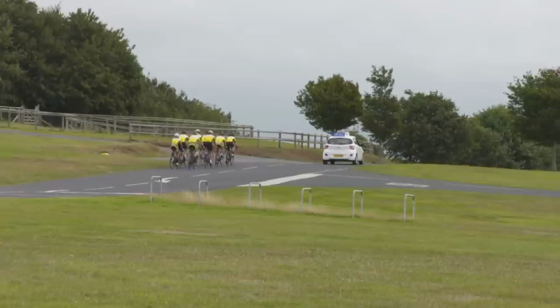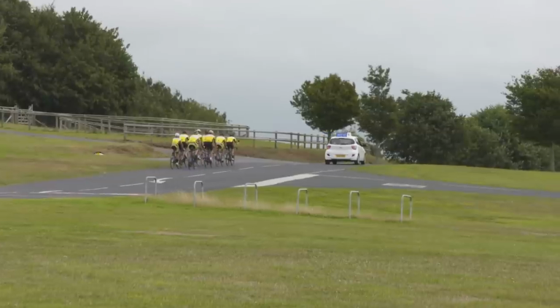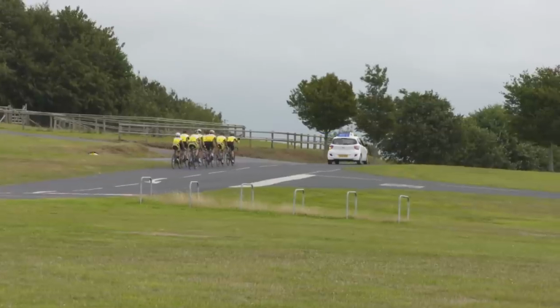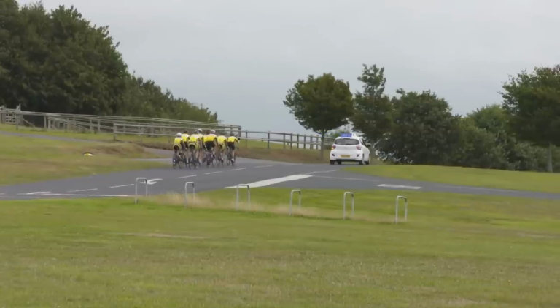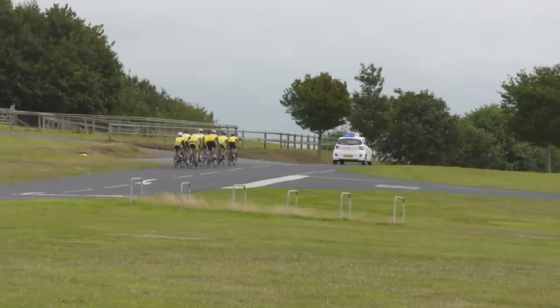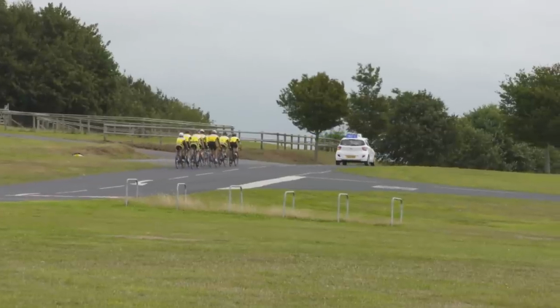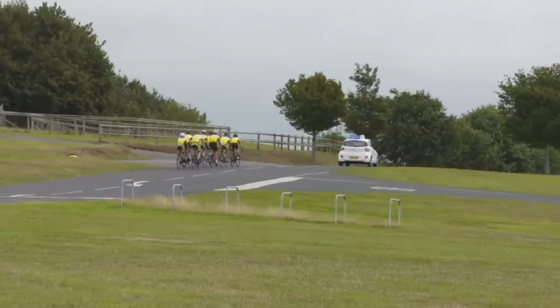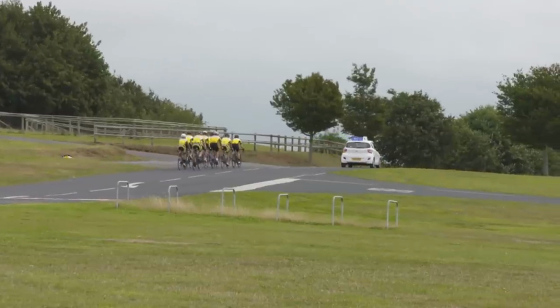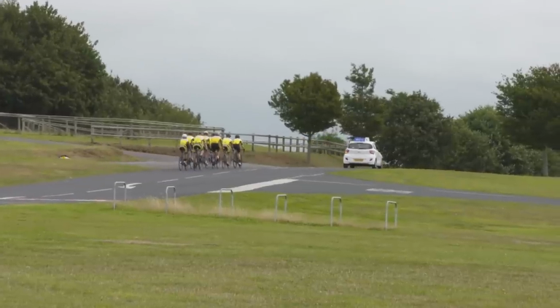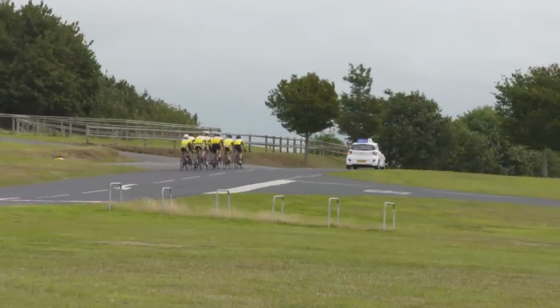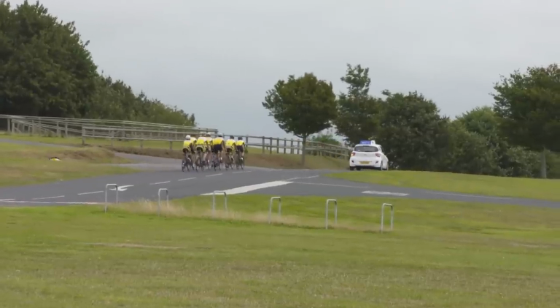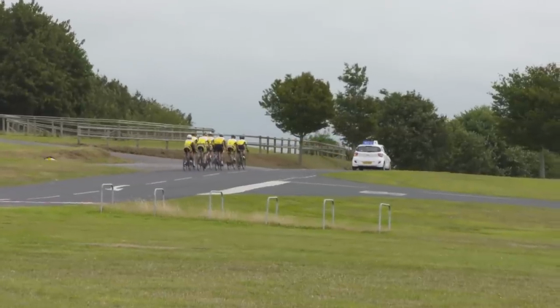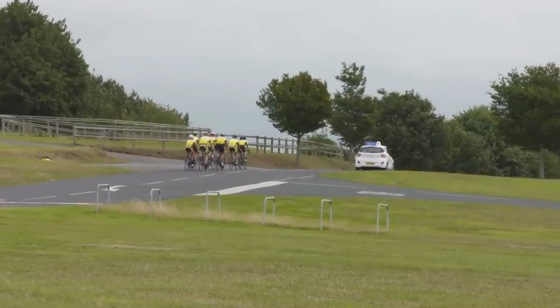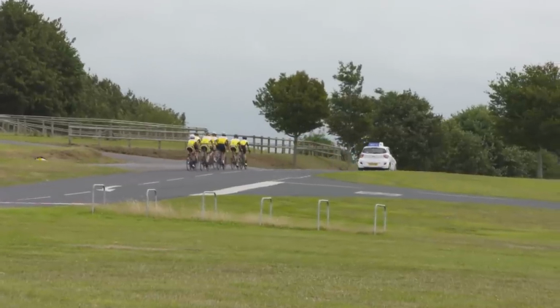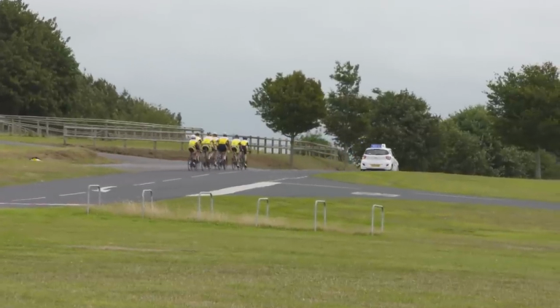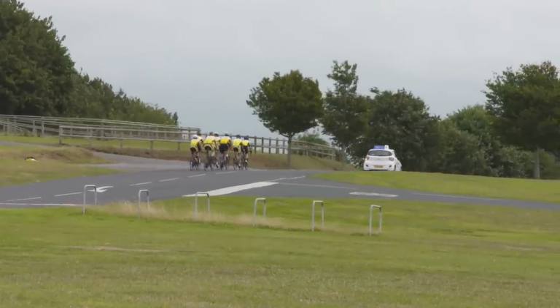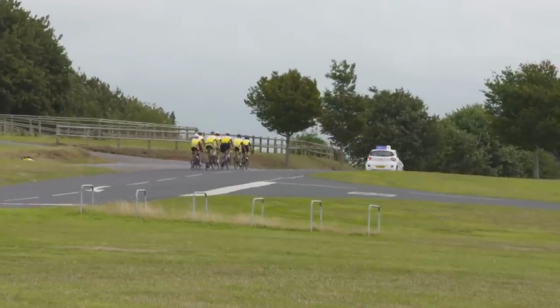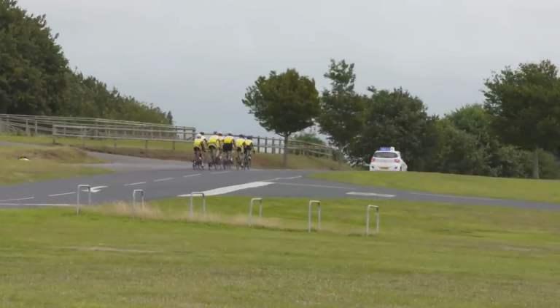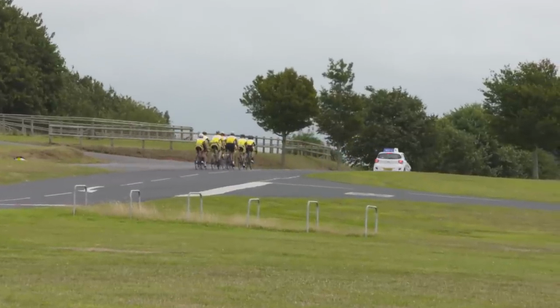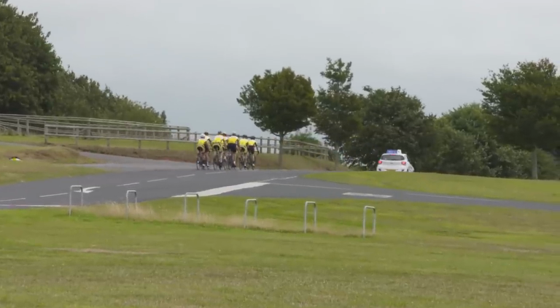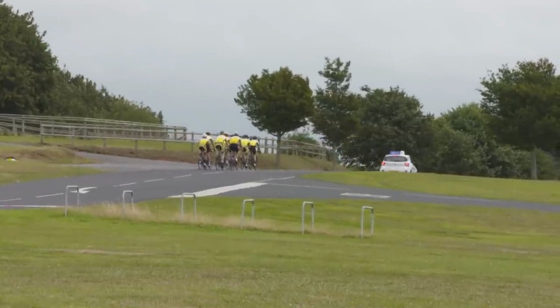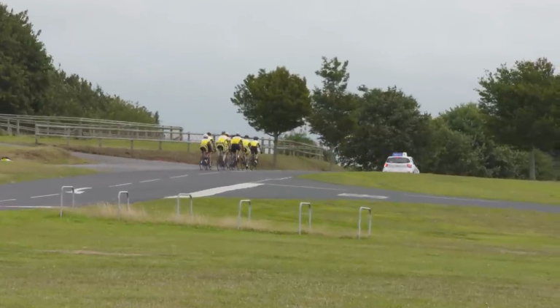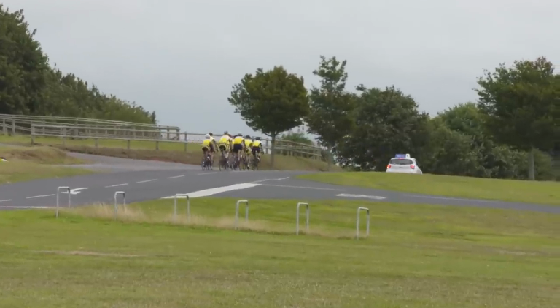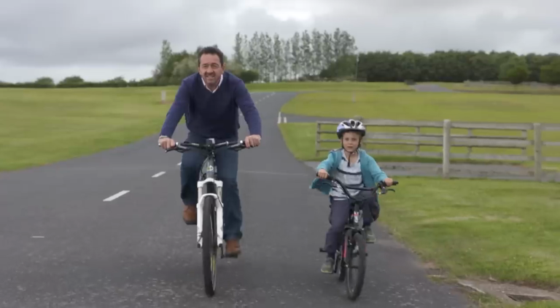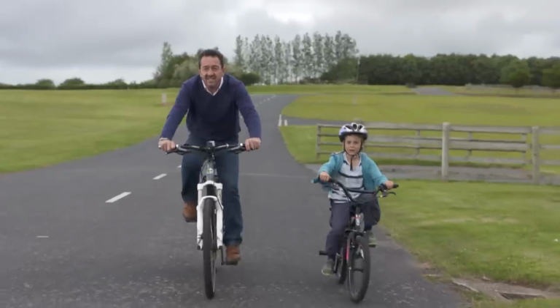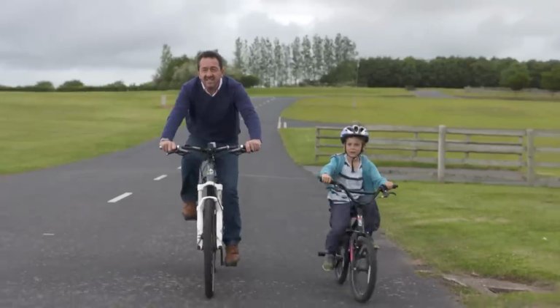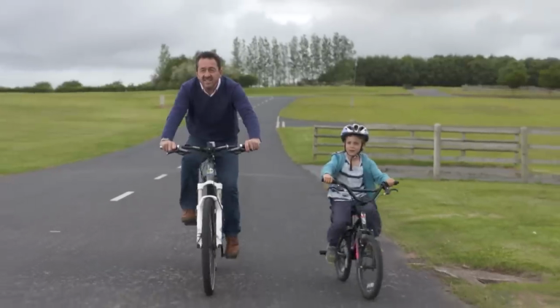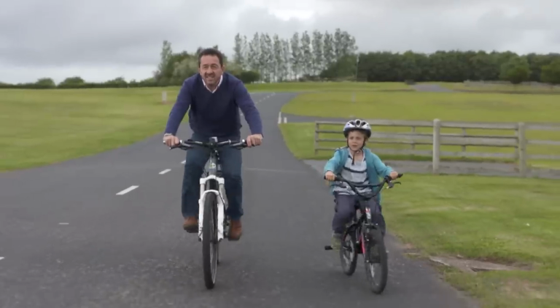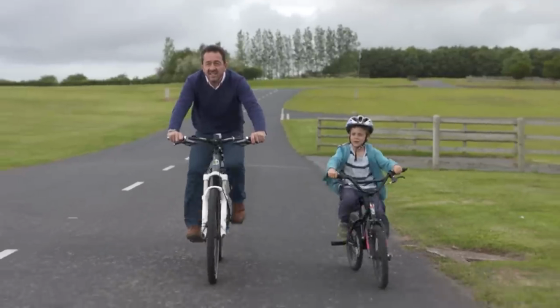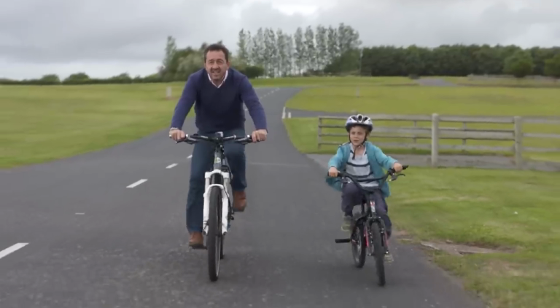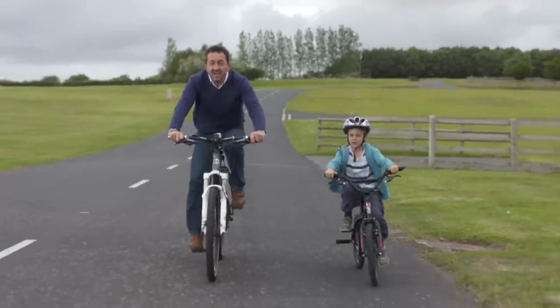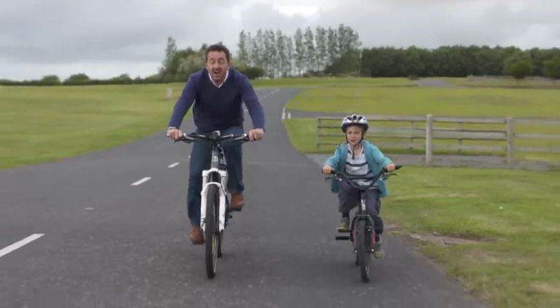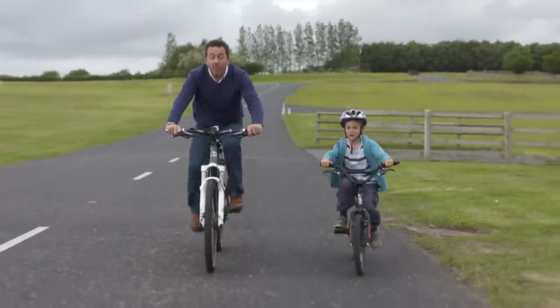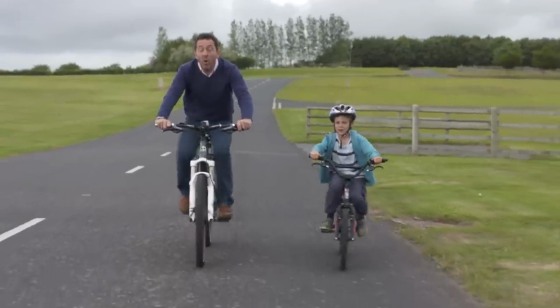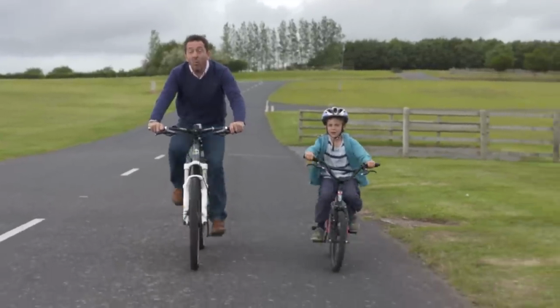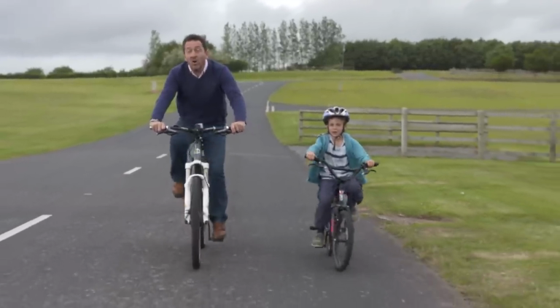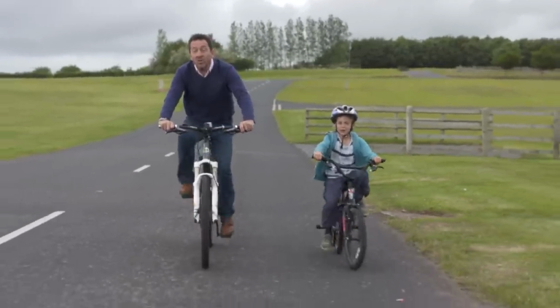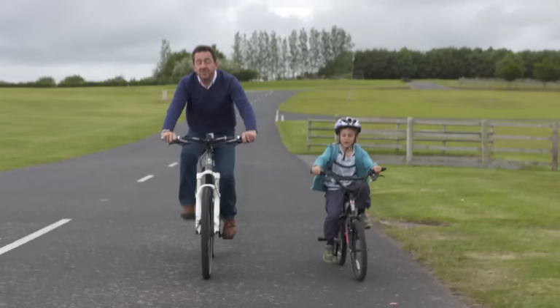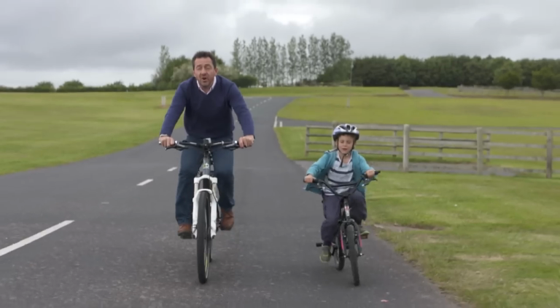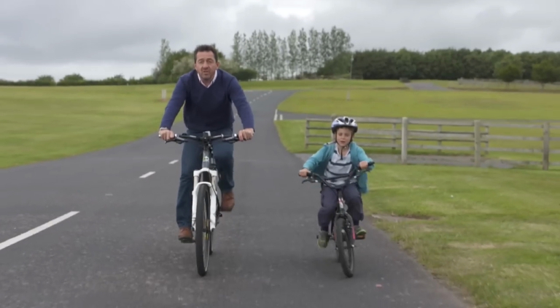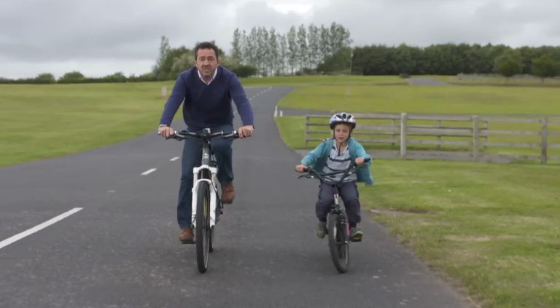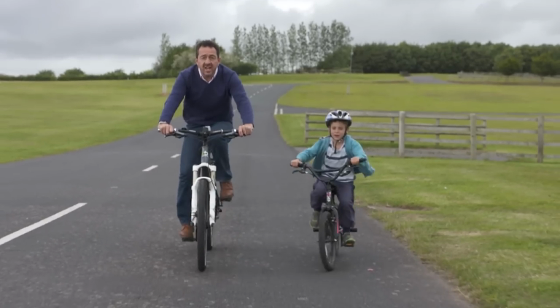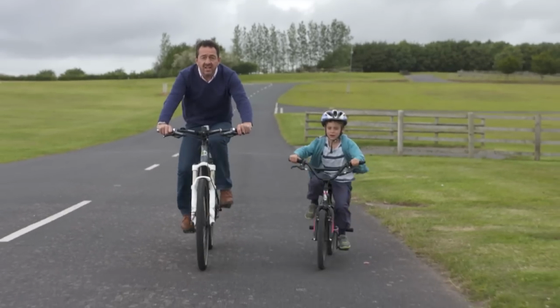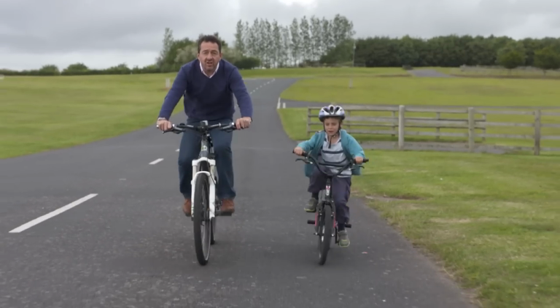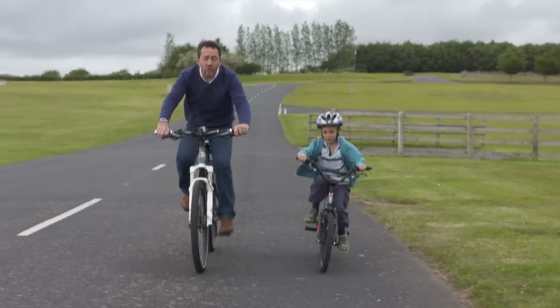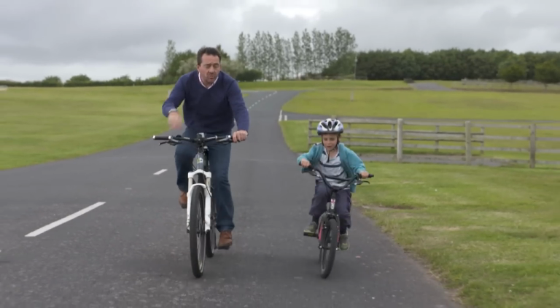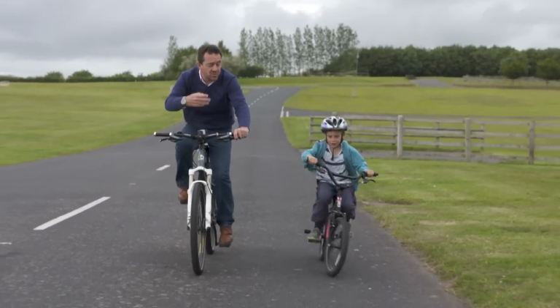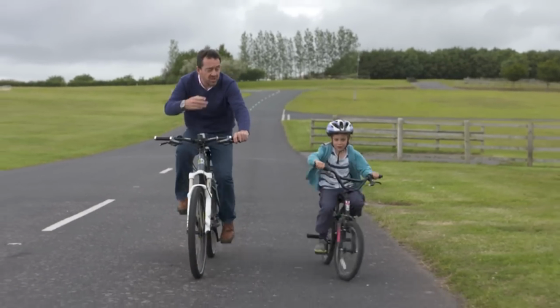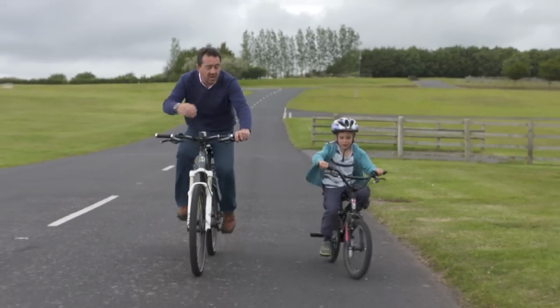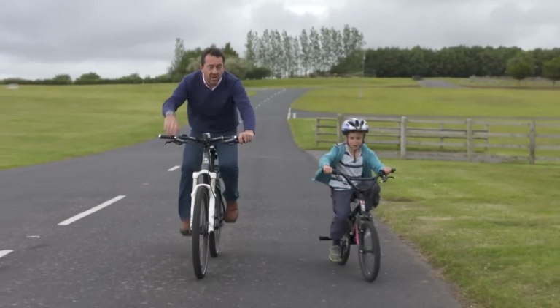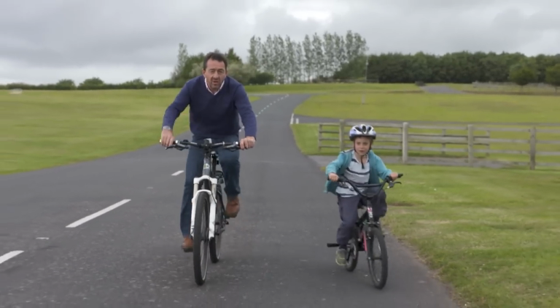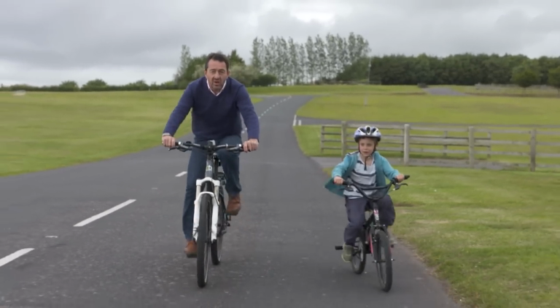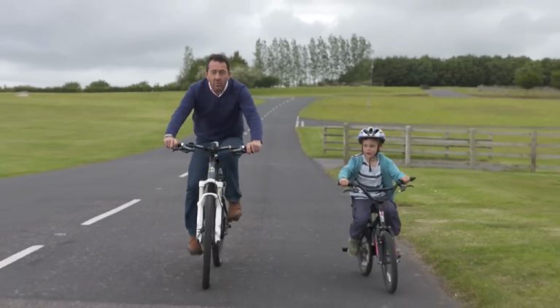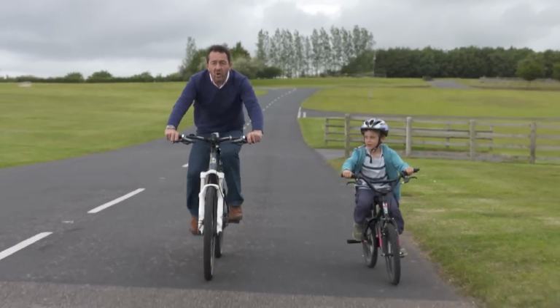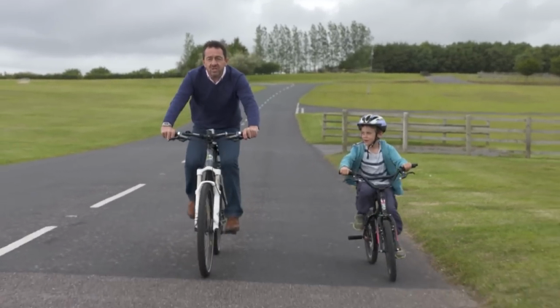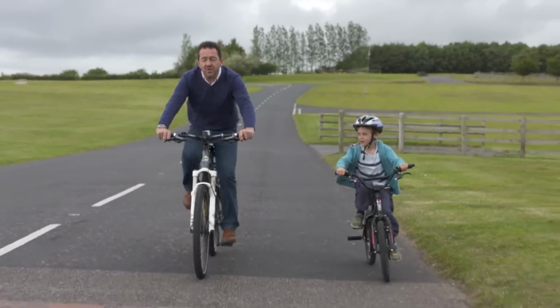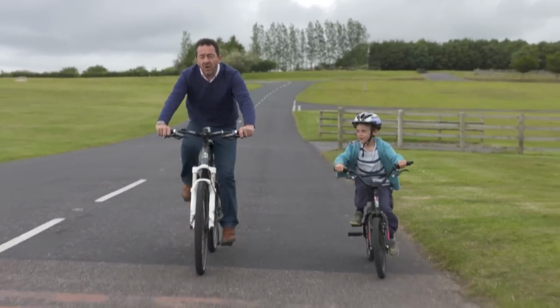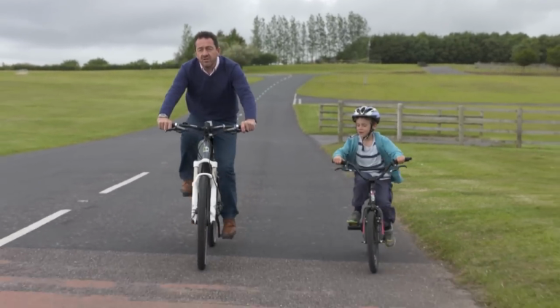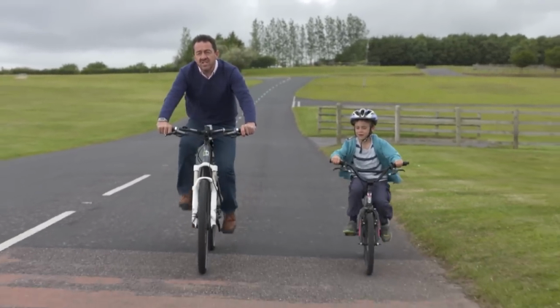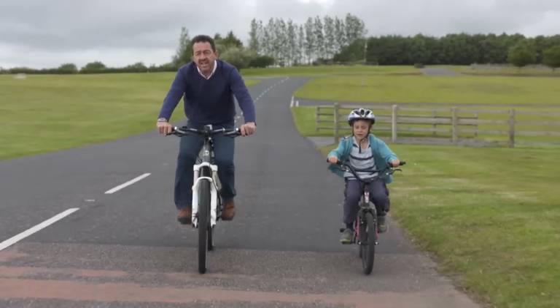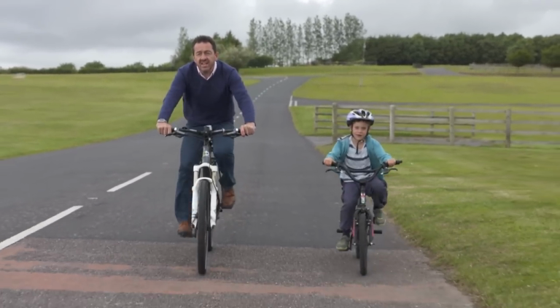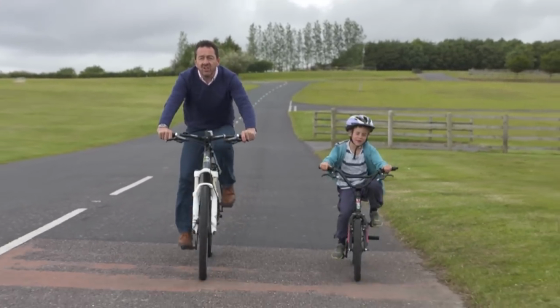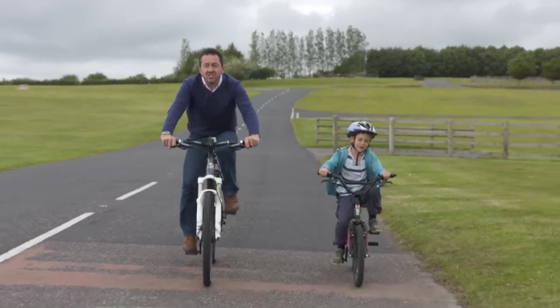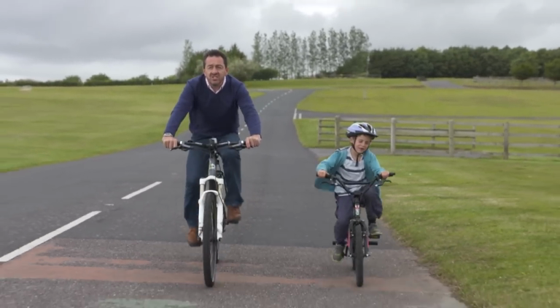There — job done. I'm safe, they're safe. And what works for overtaking groups works for overtaking individual cyclists too.